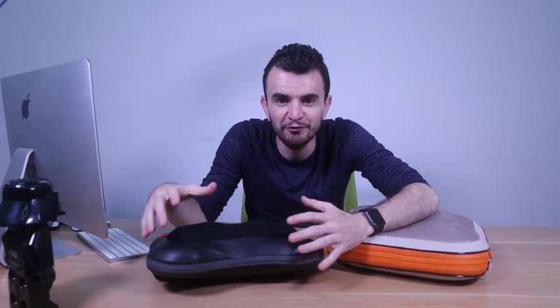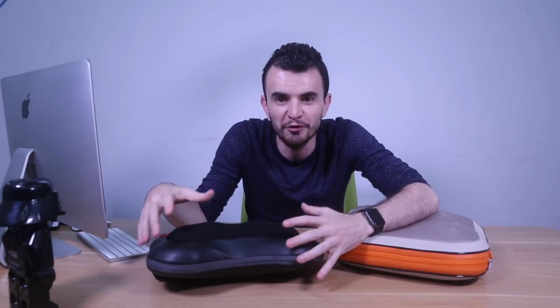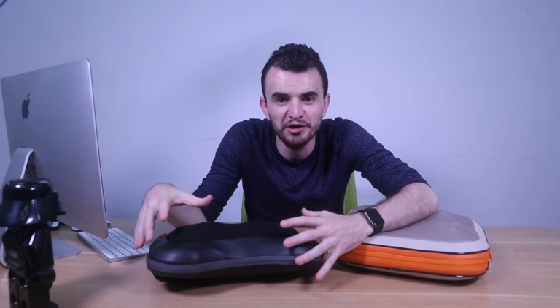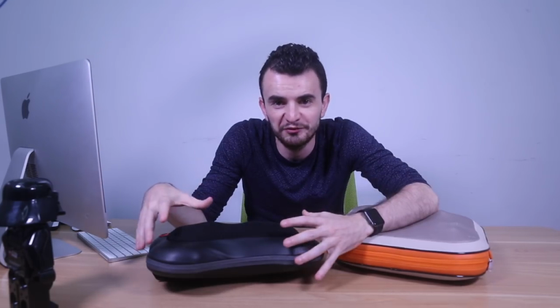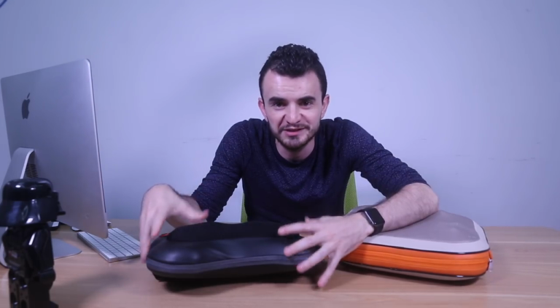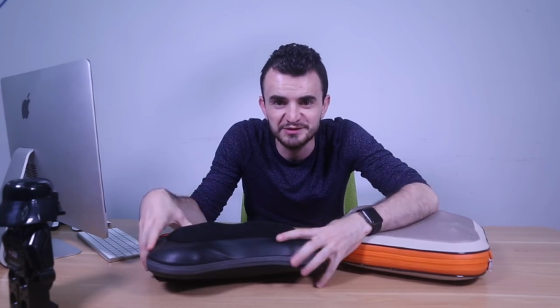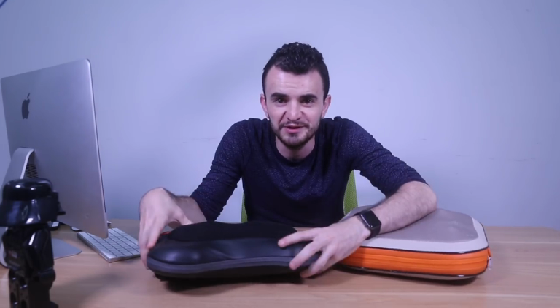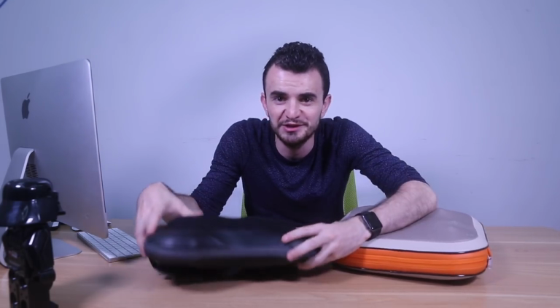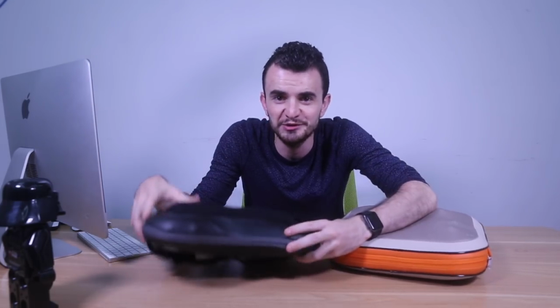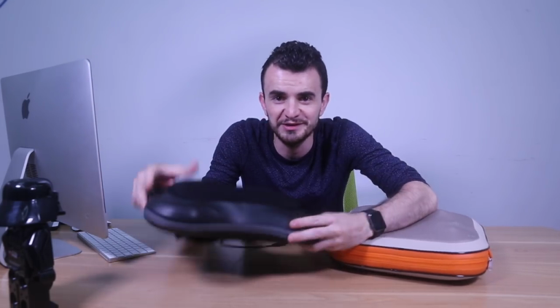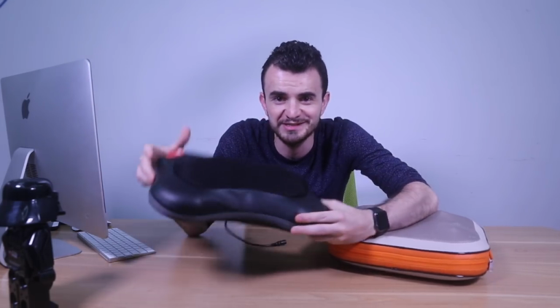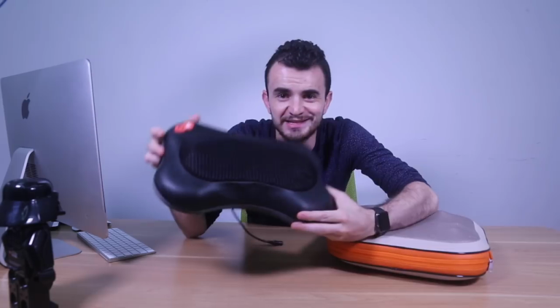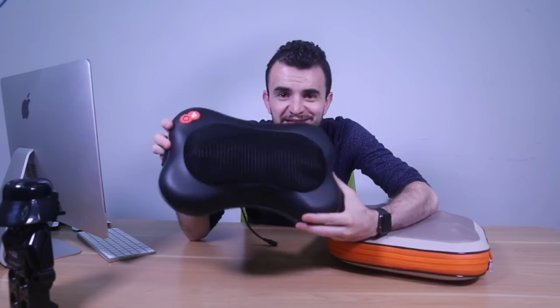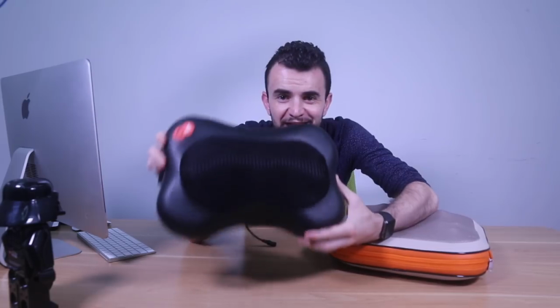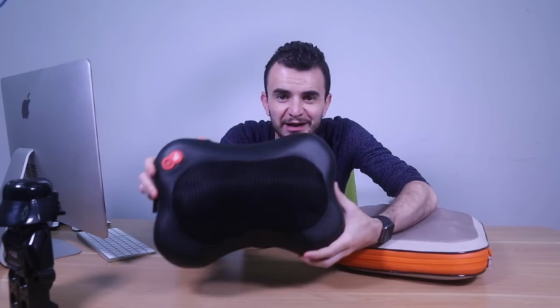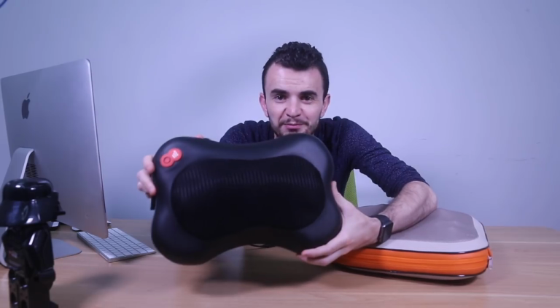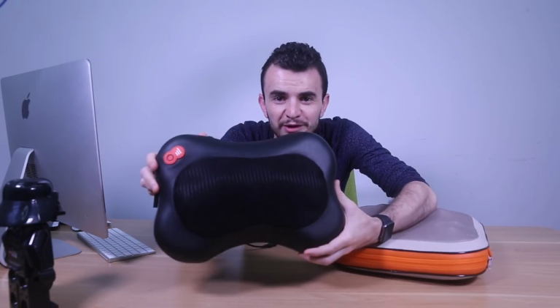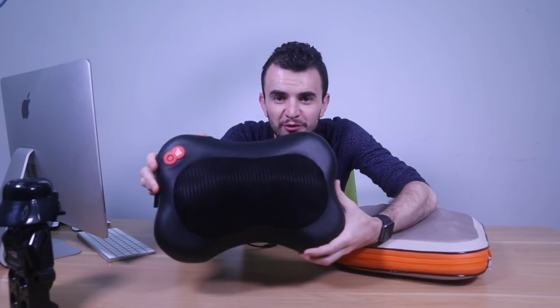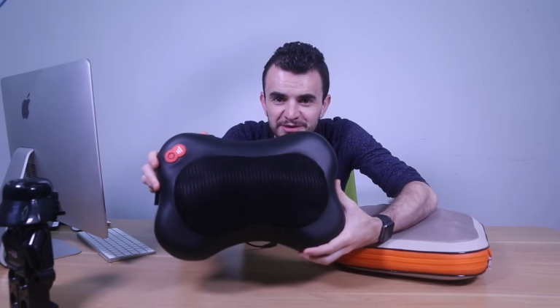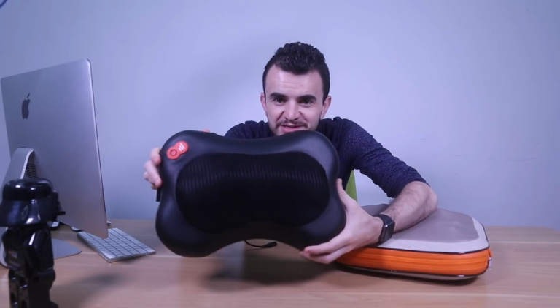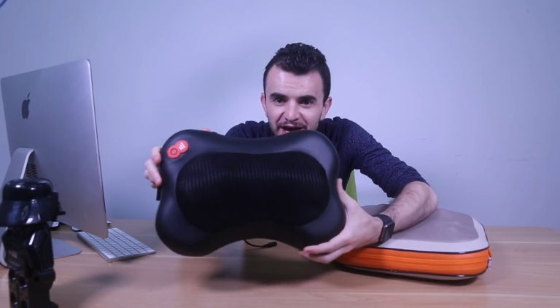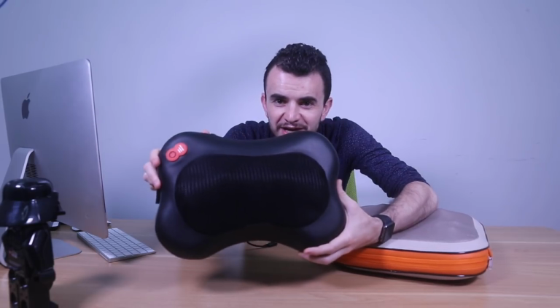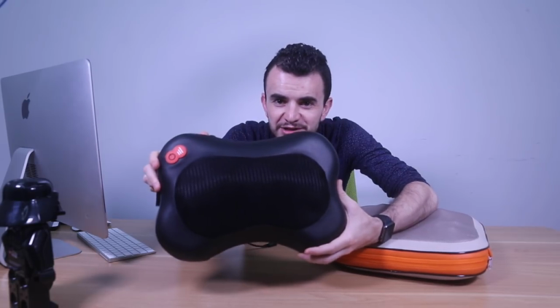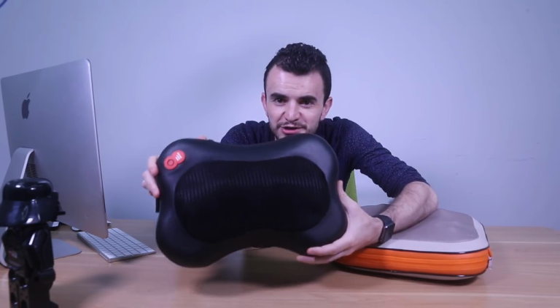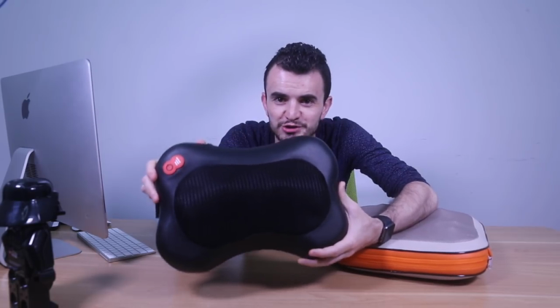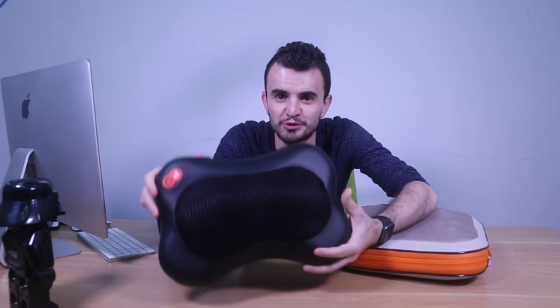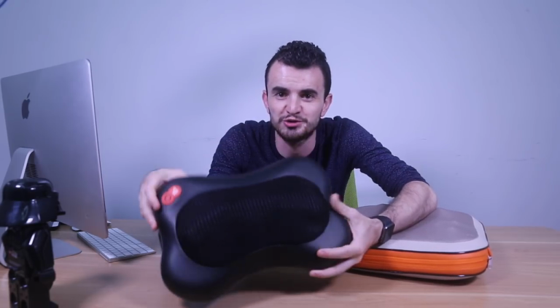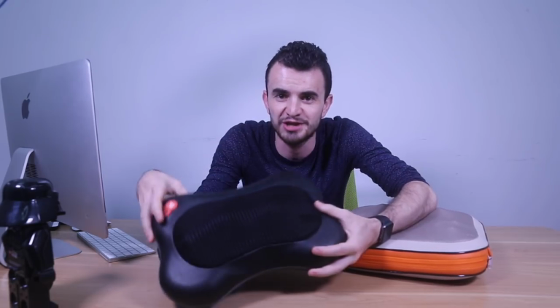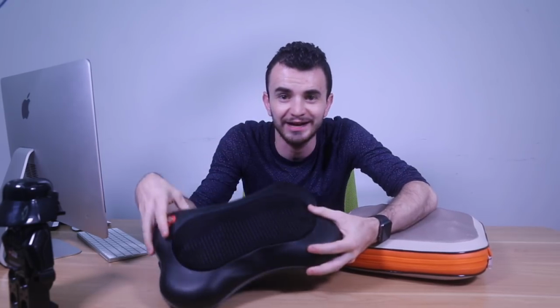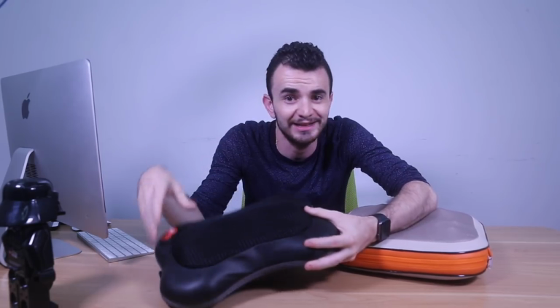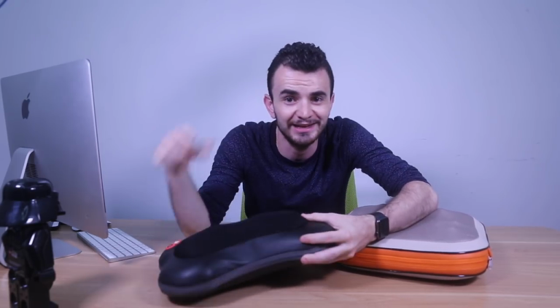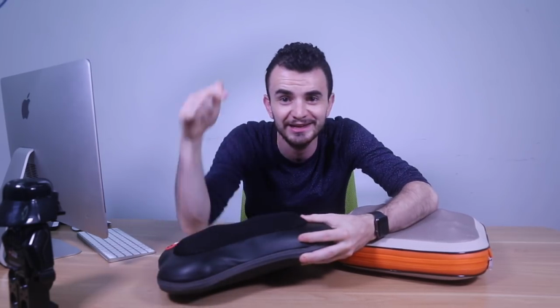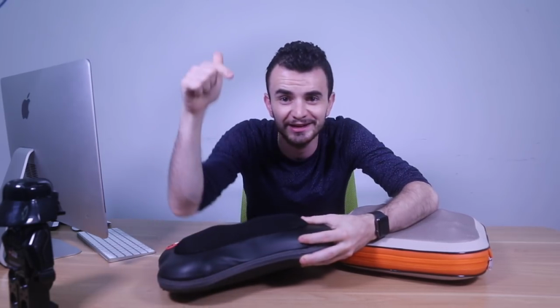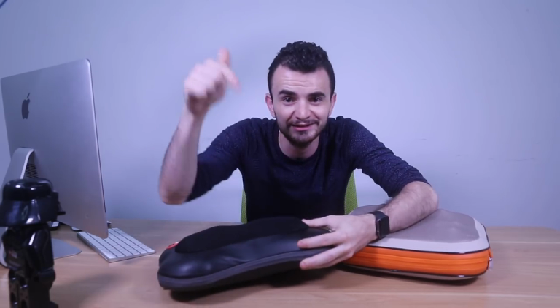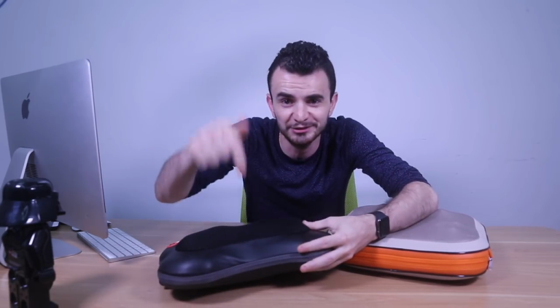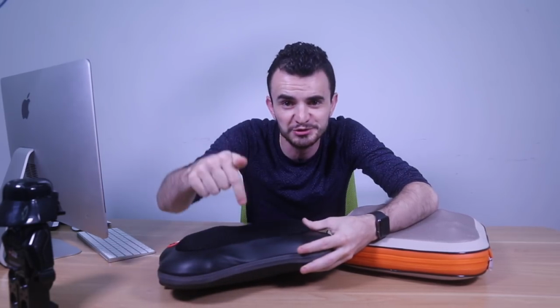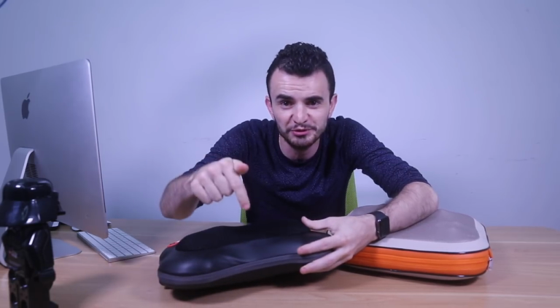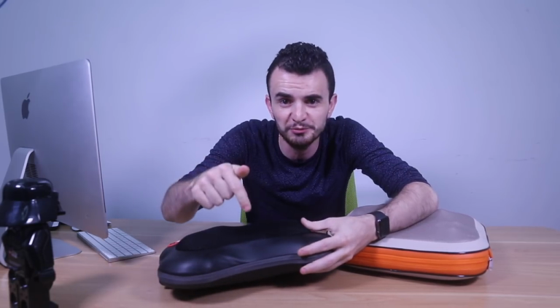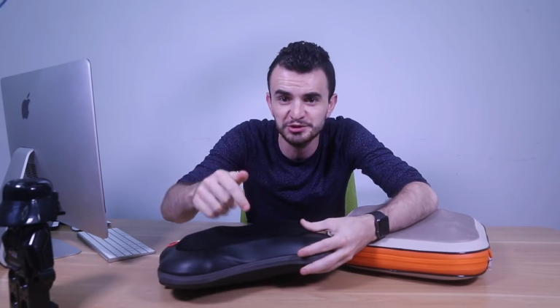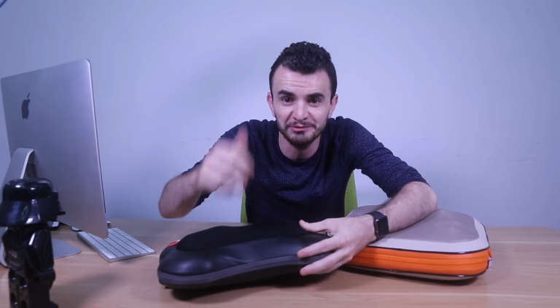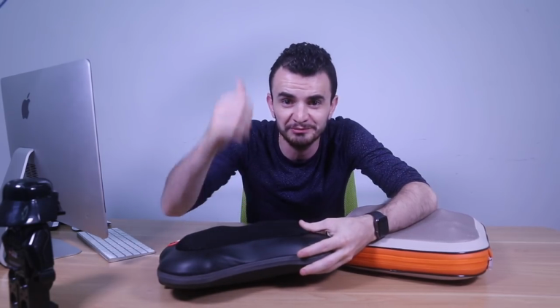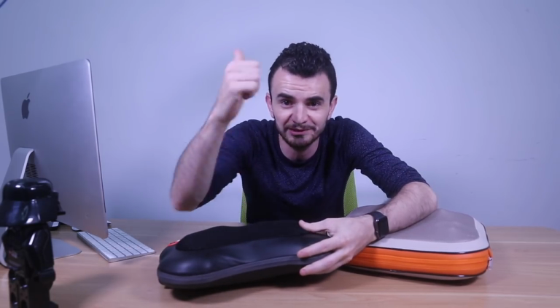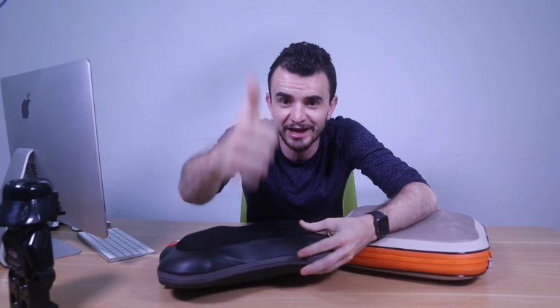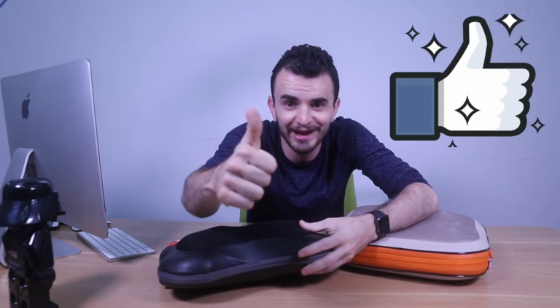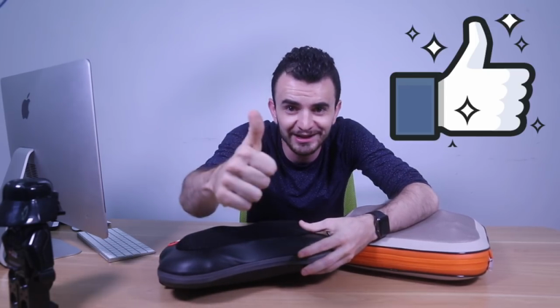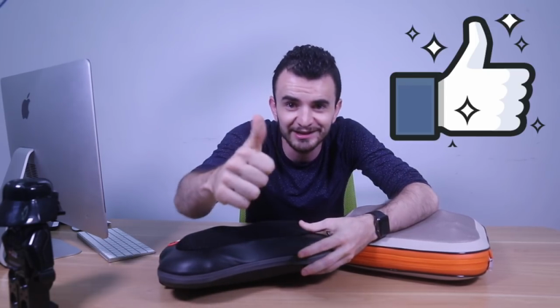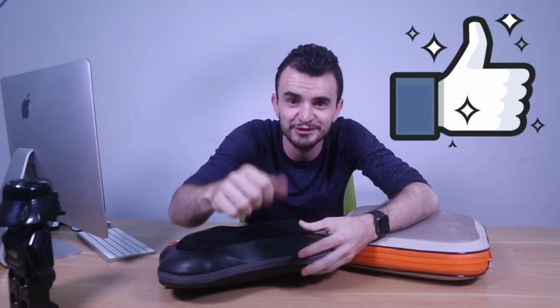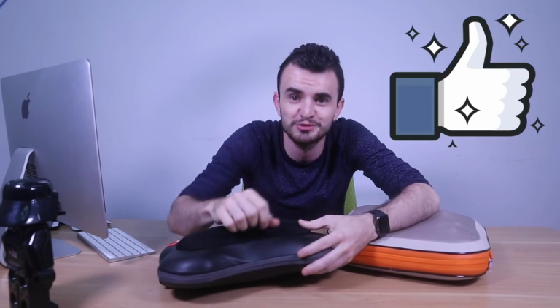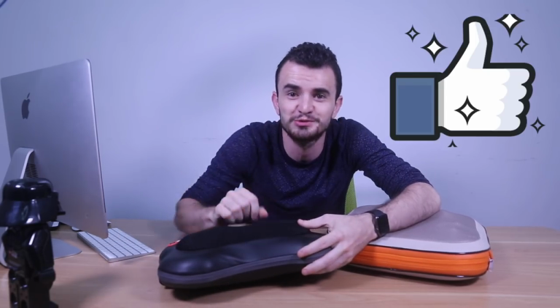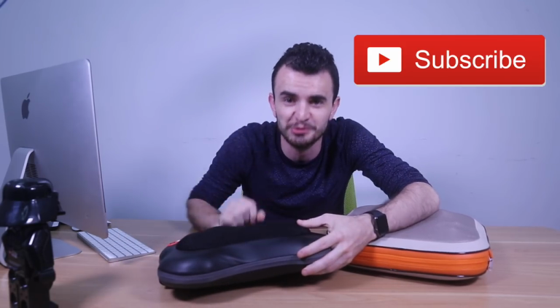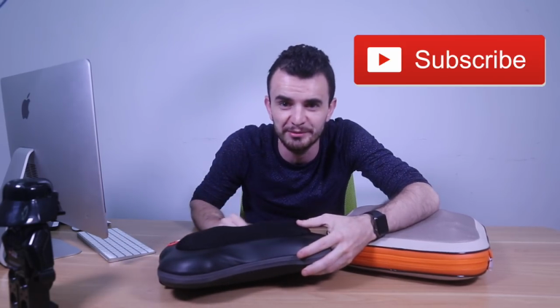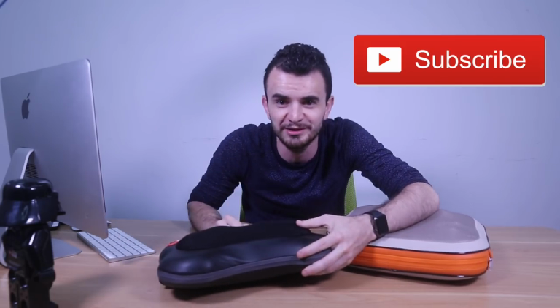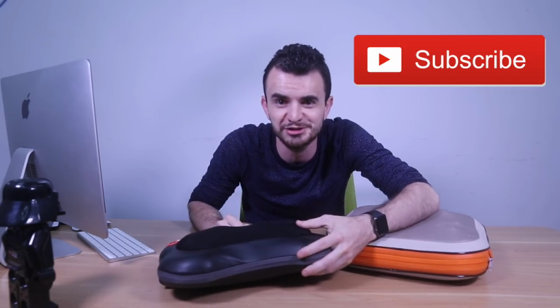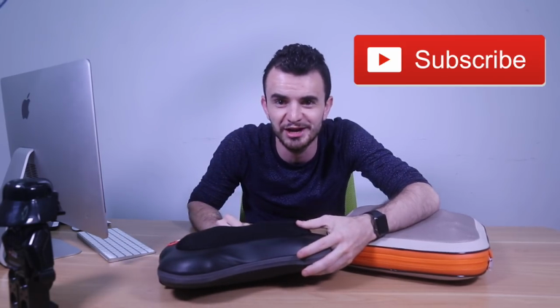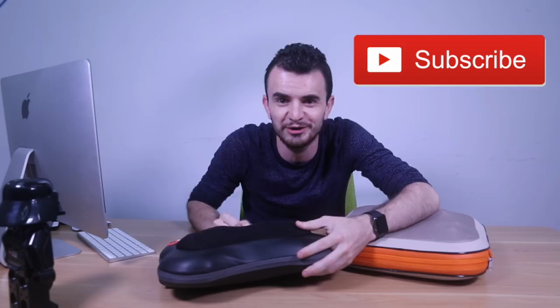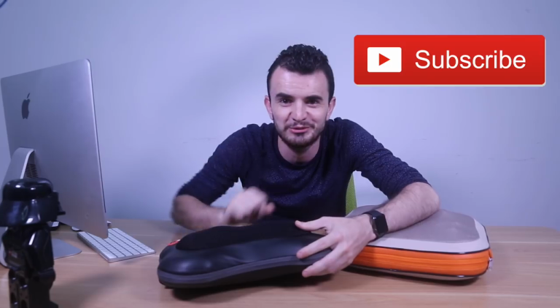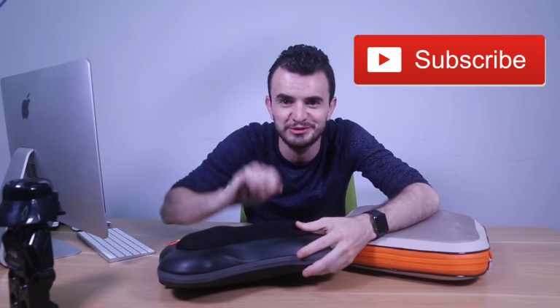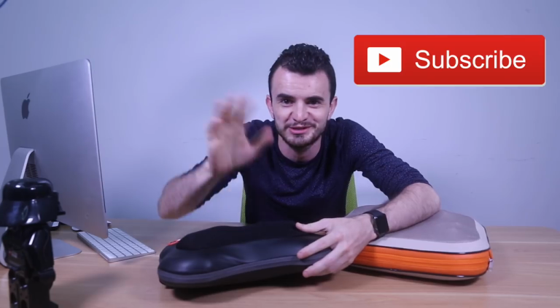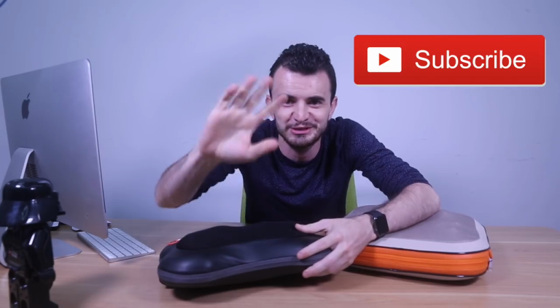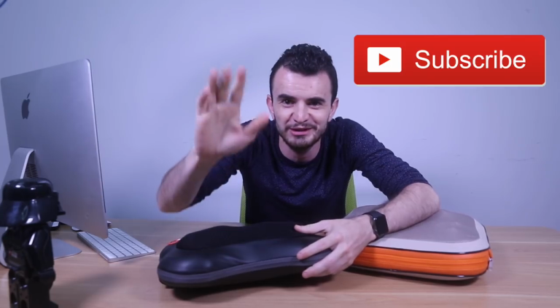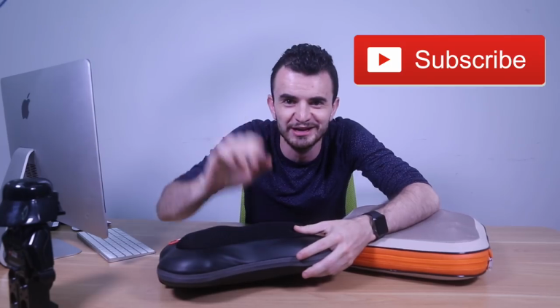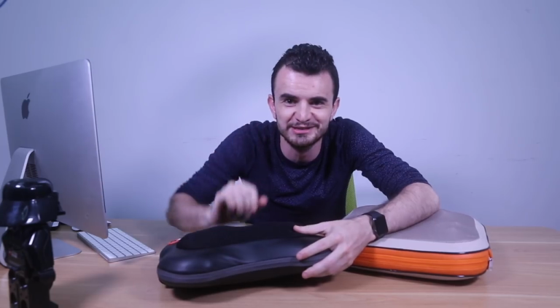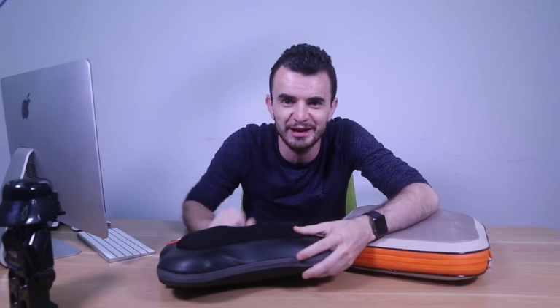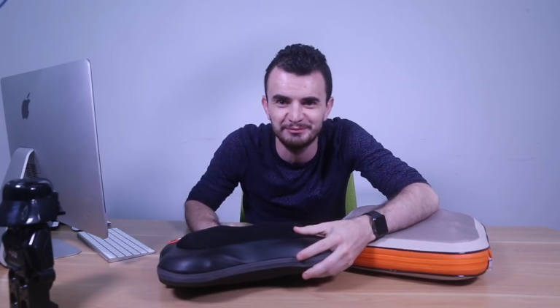The giveaway of this video is the neck massage pillow — check the link in the description, like and subscribe to the channel. See you next time!